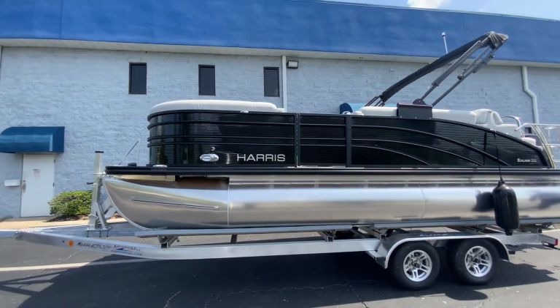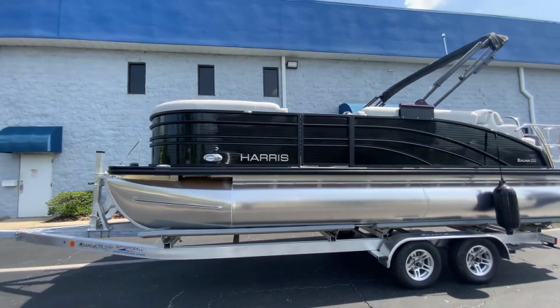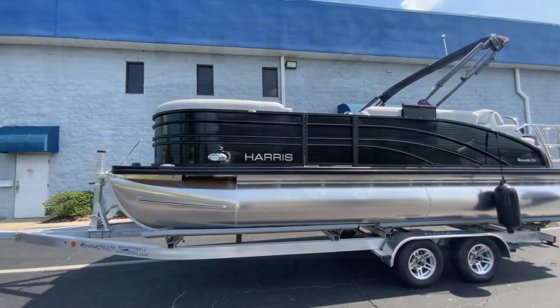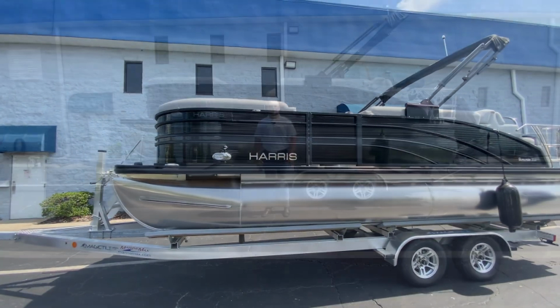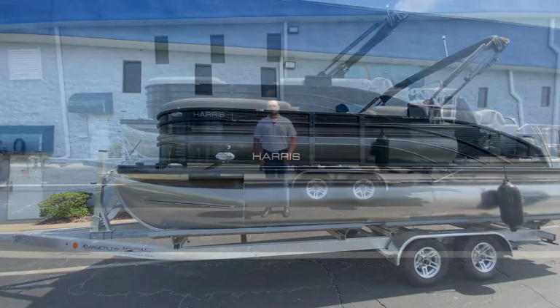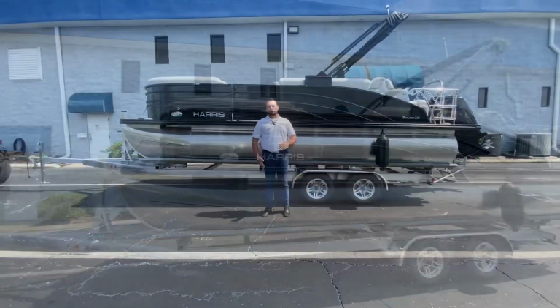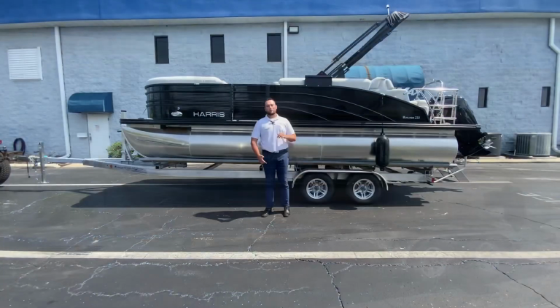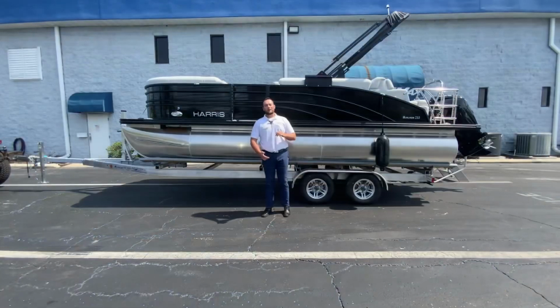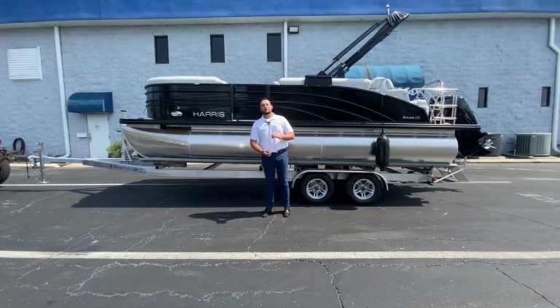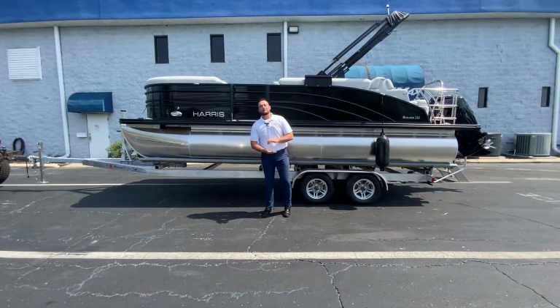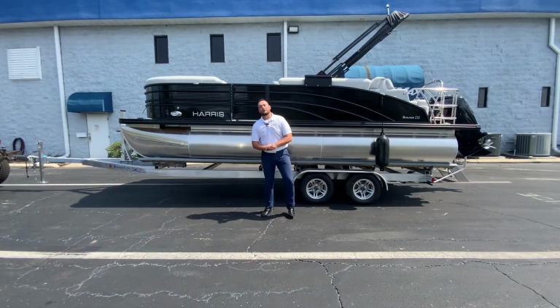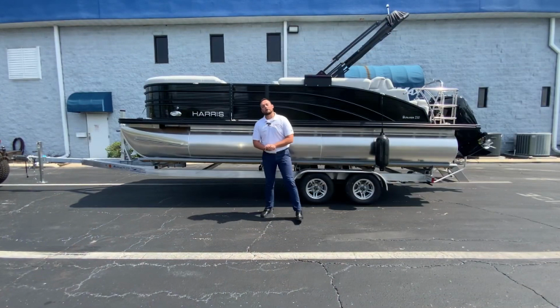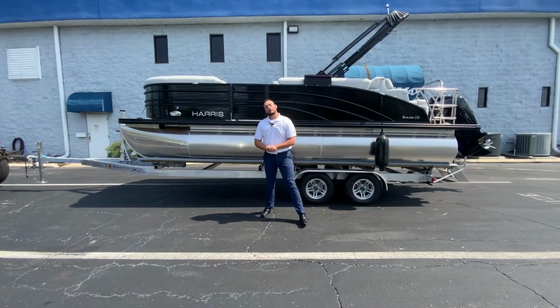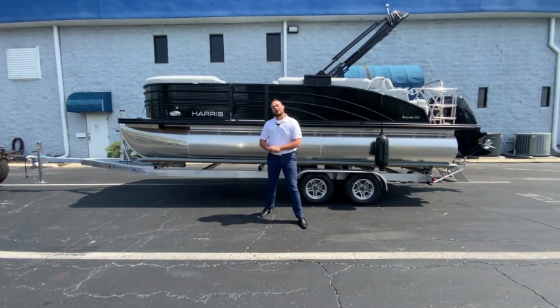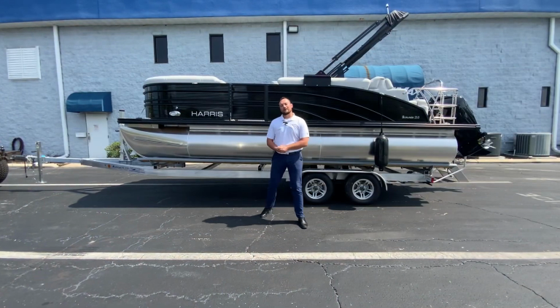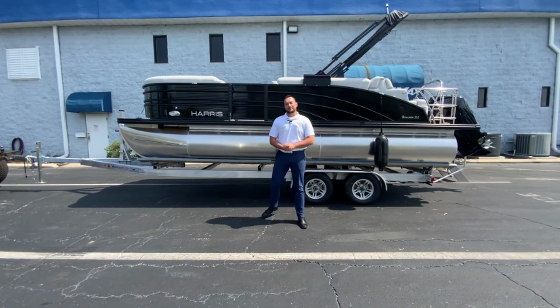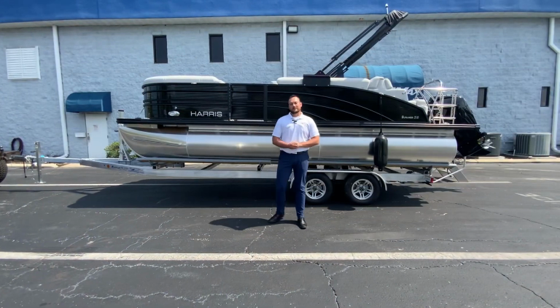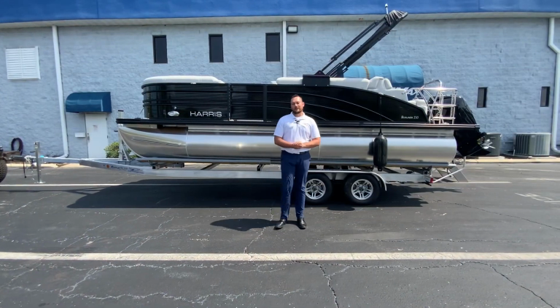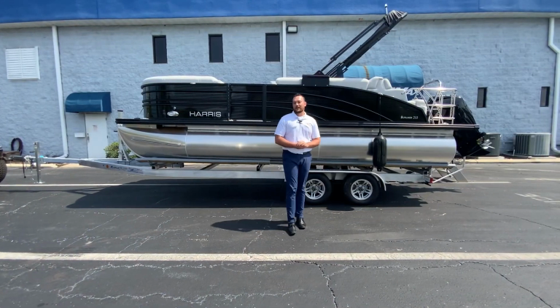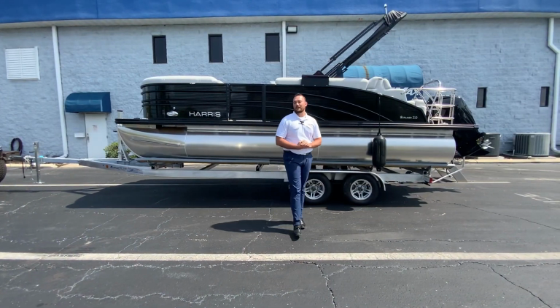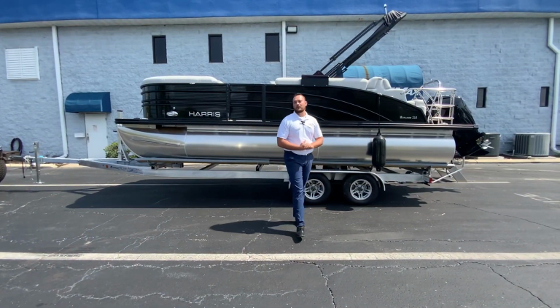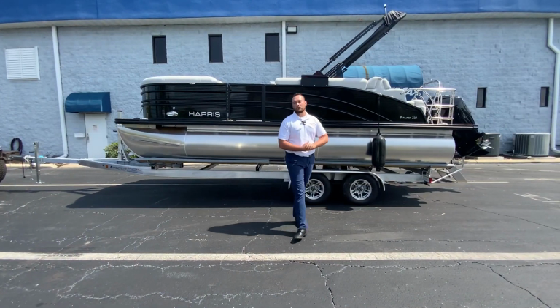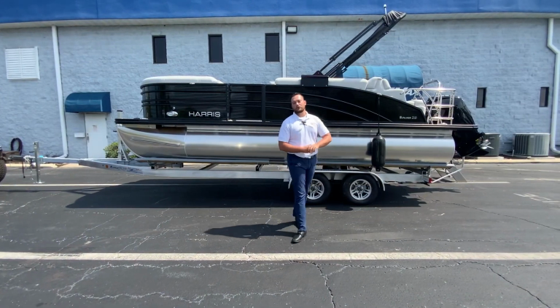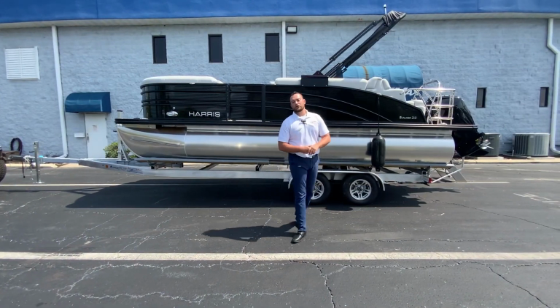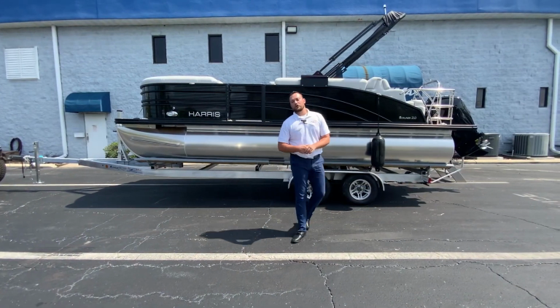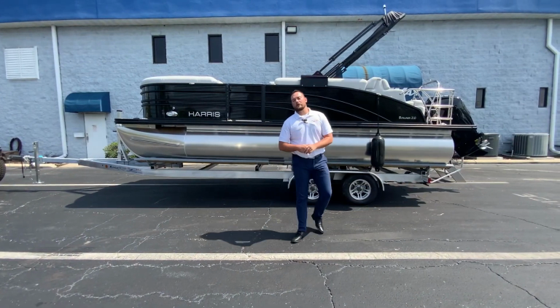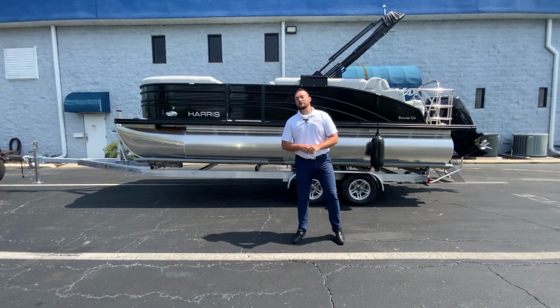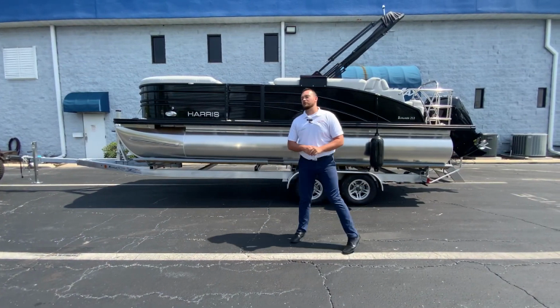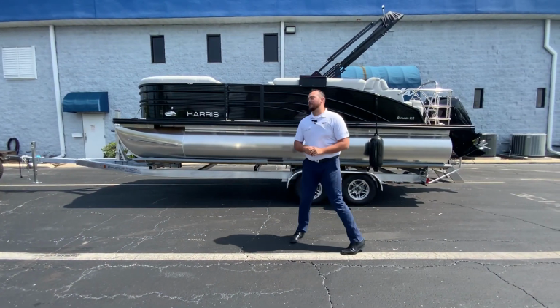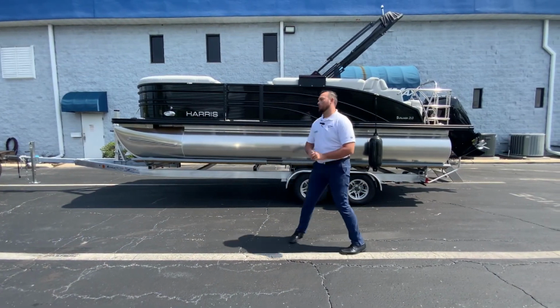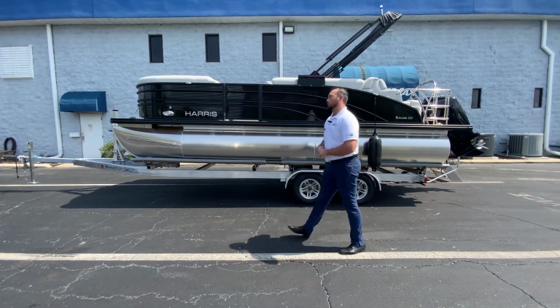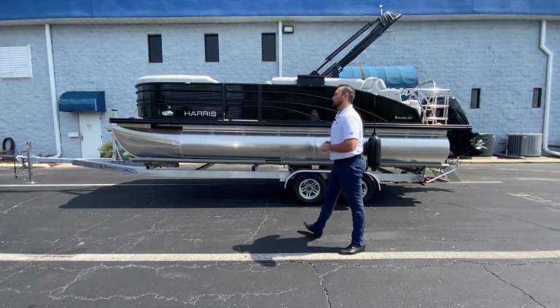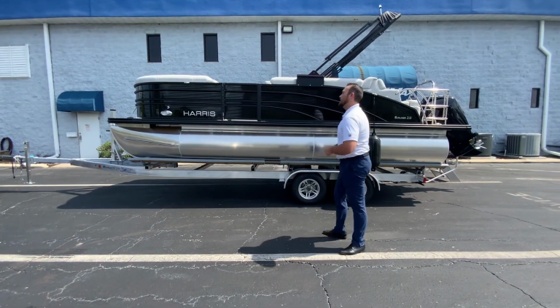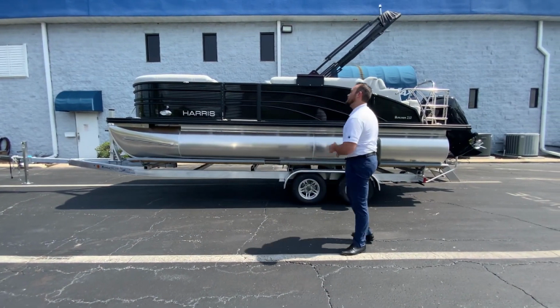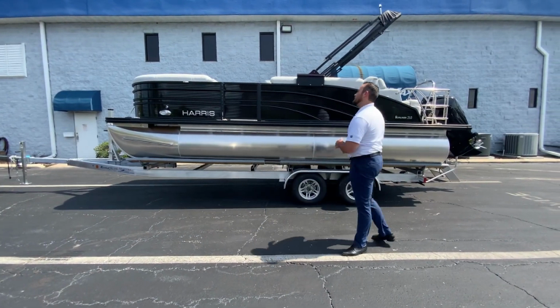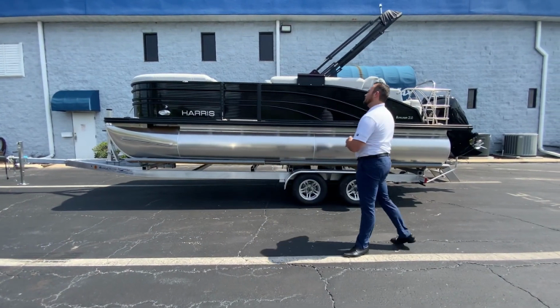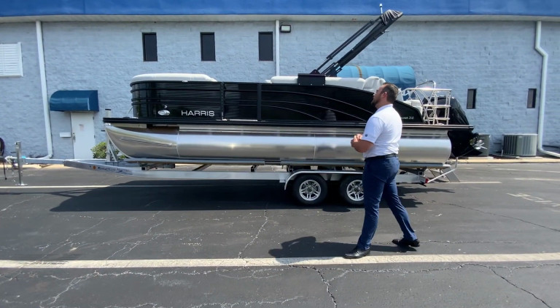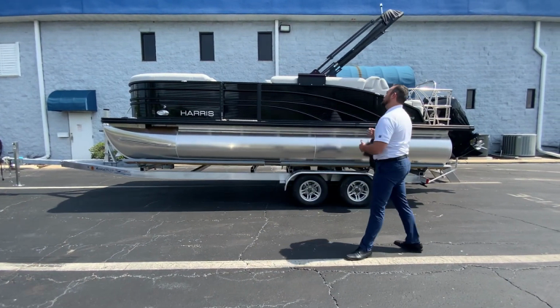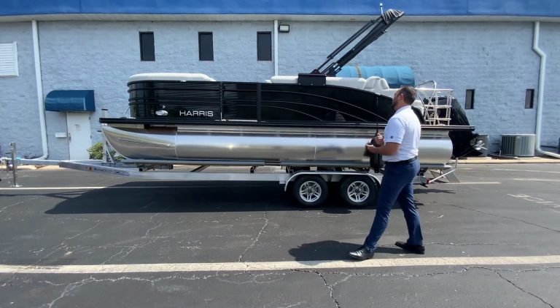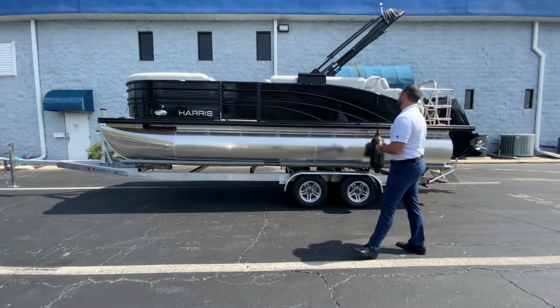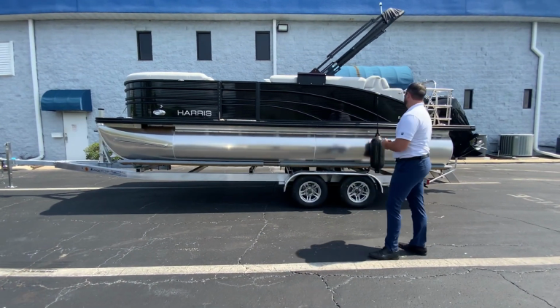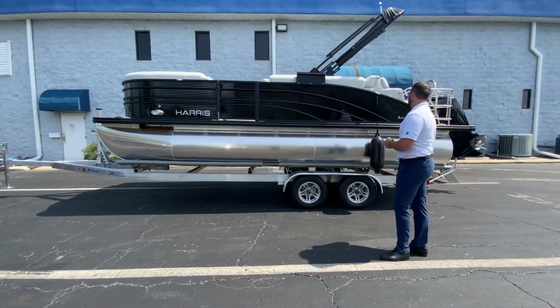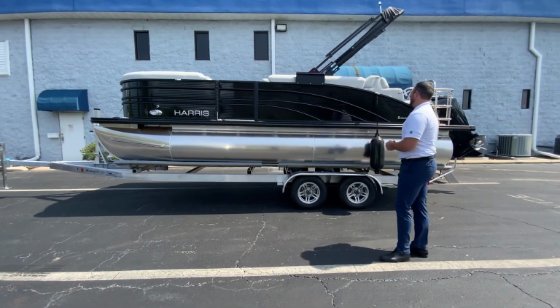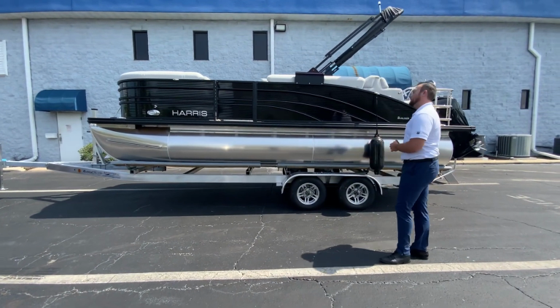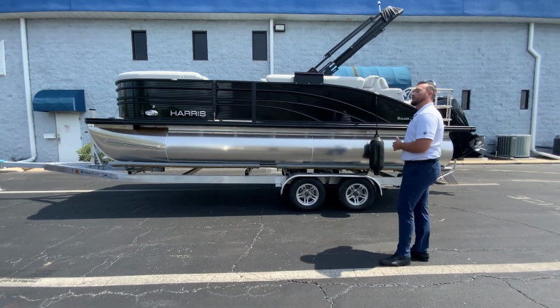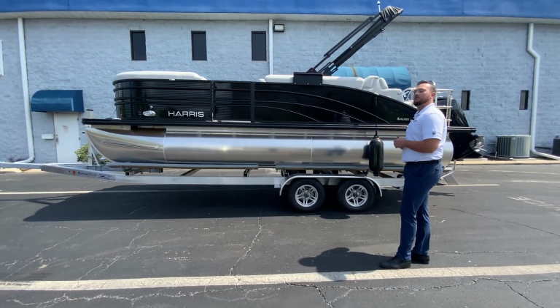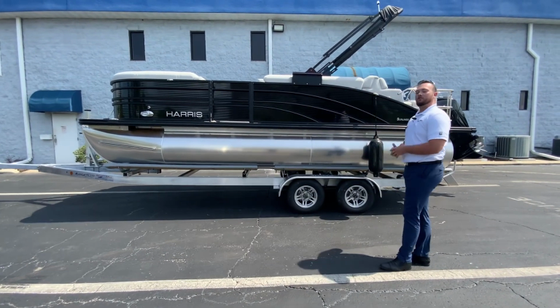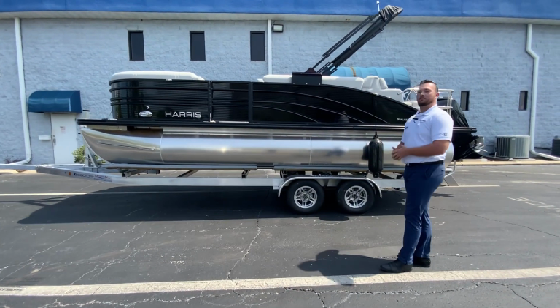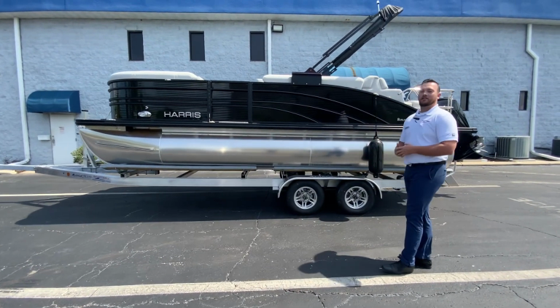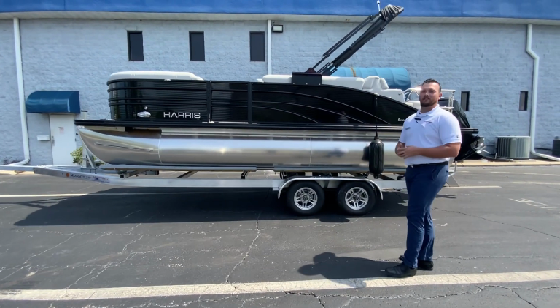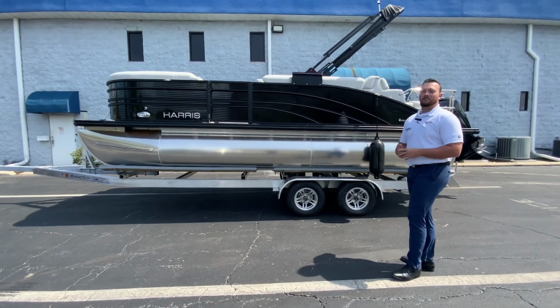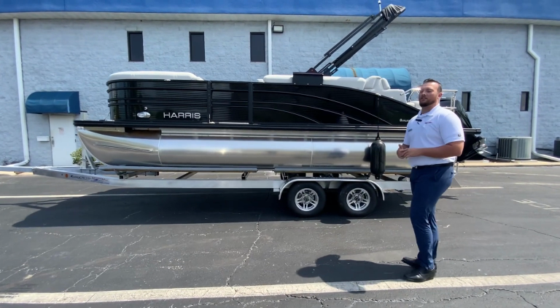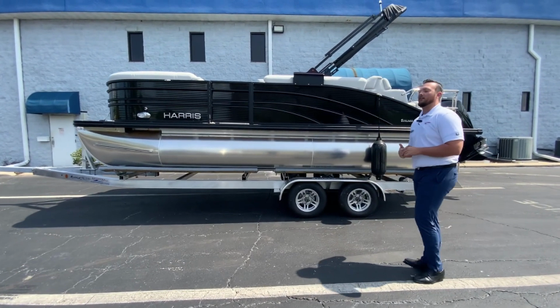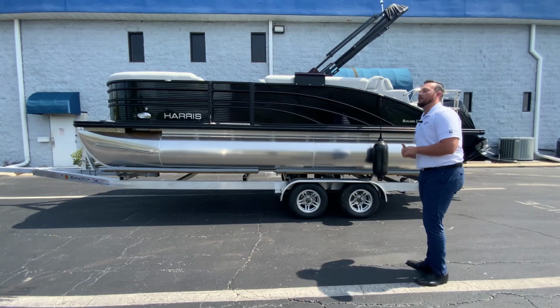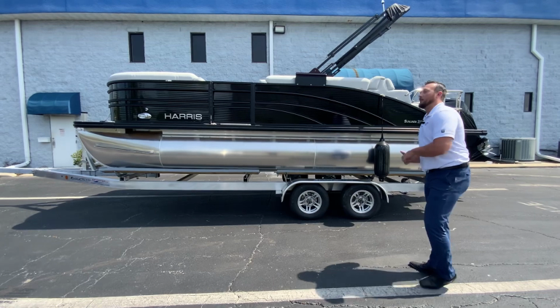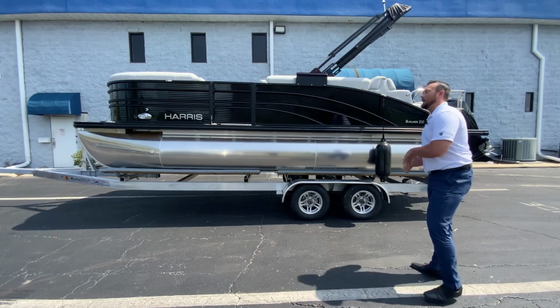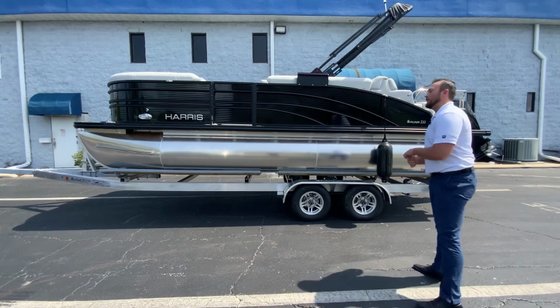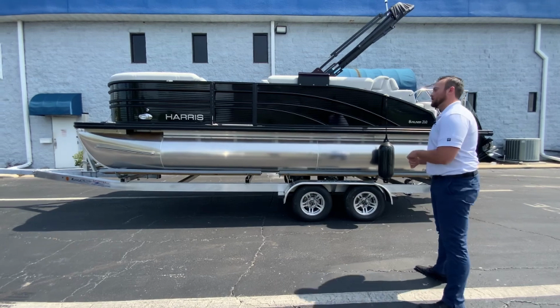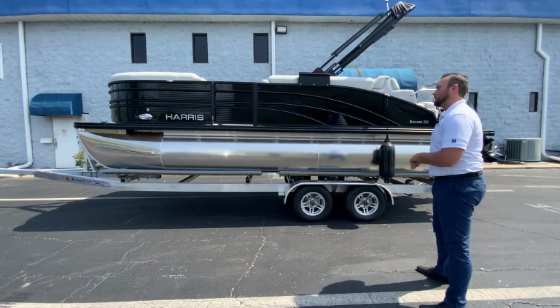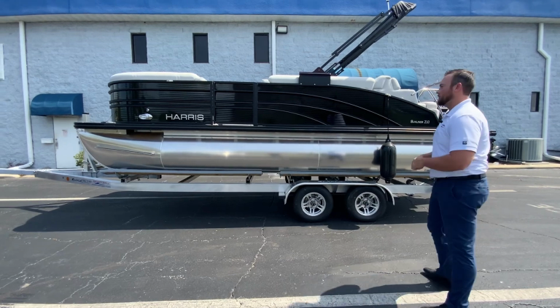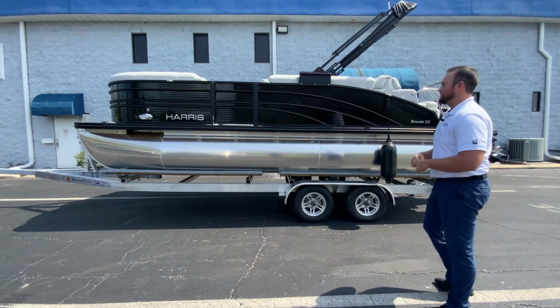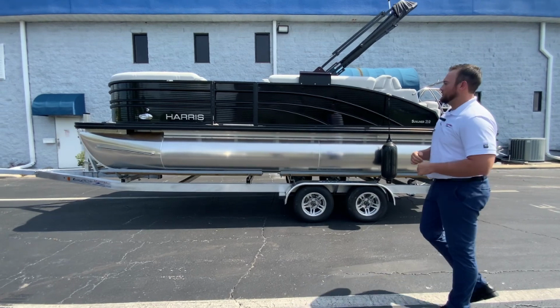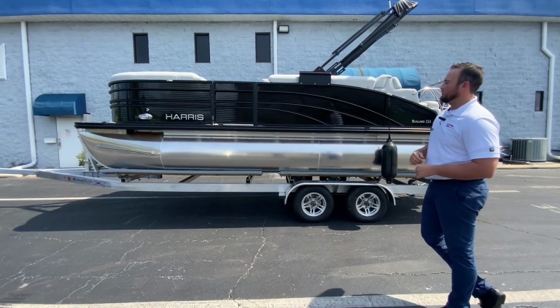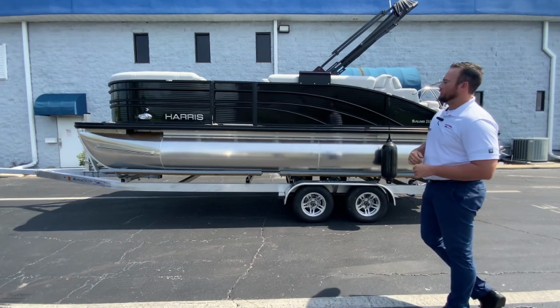Hi everyone, my name is Brendan Guyer, and today we'll be showing you this brand new 2023 210 Sunliner by Harris Pontoons.